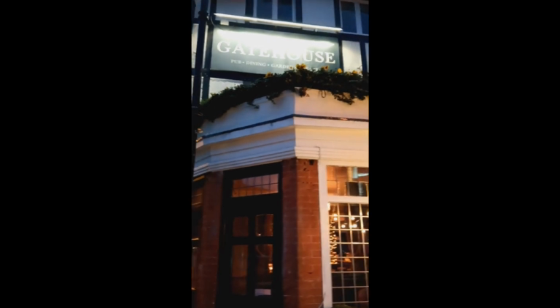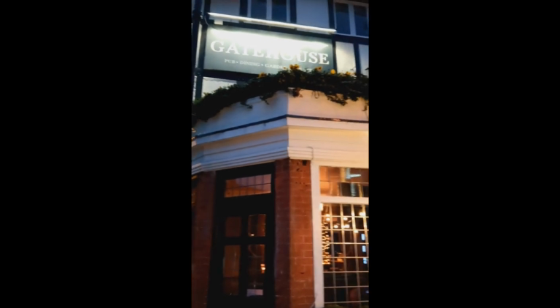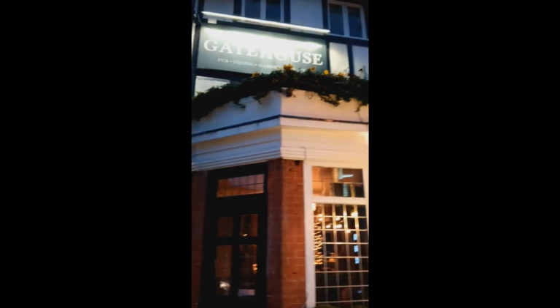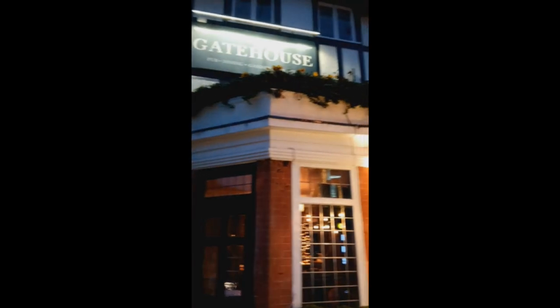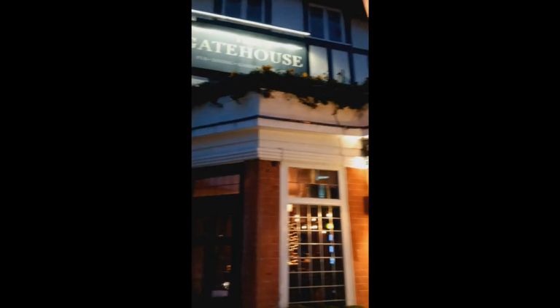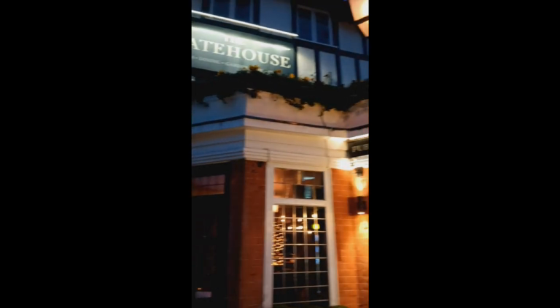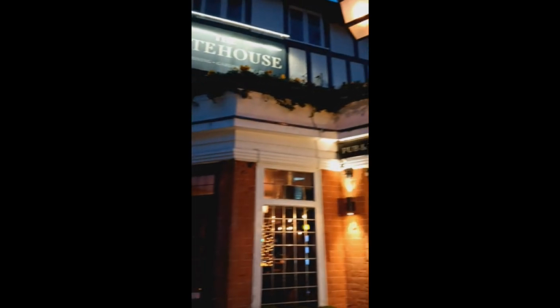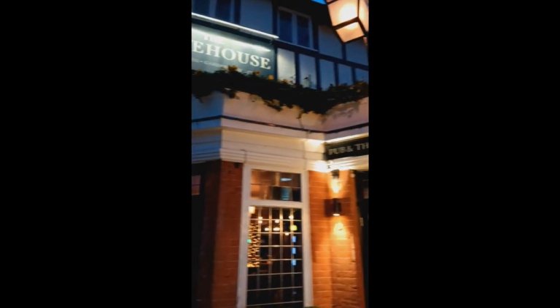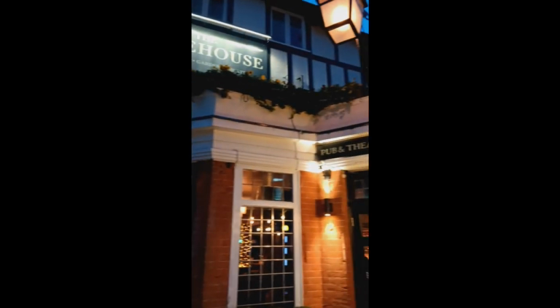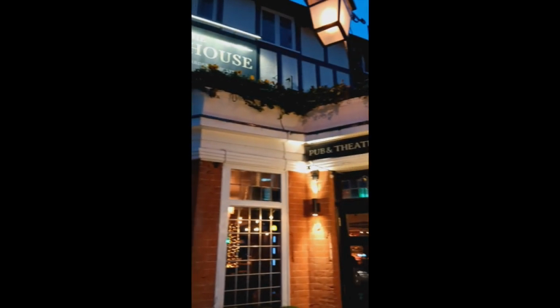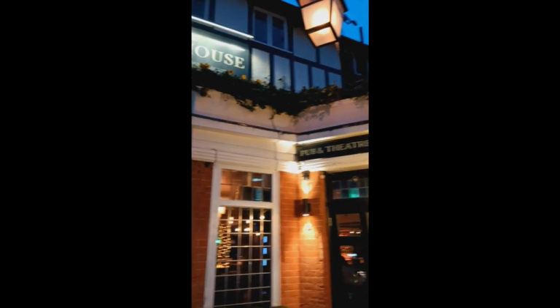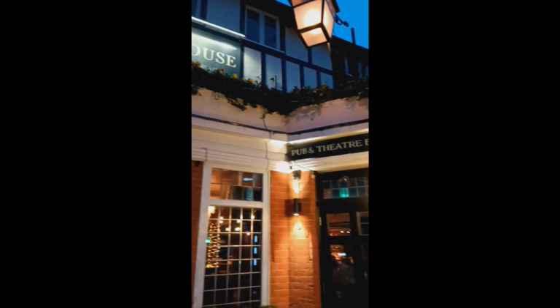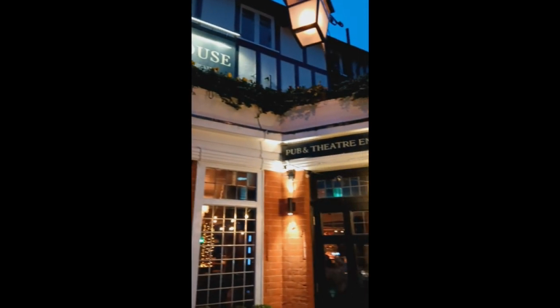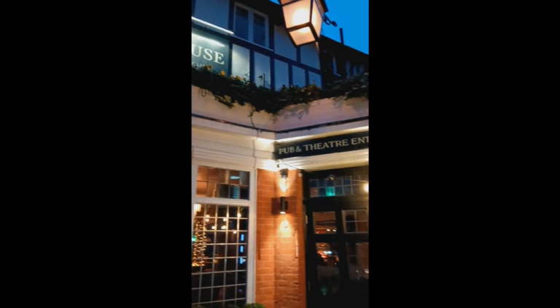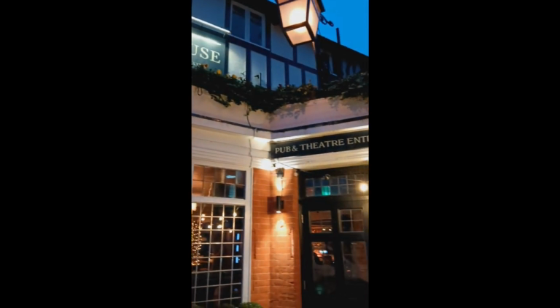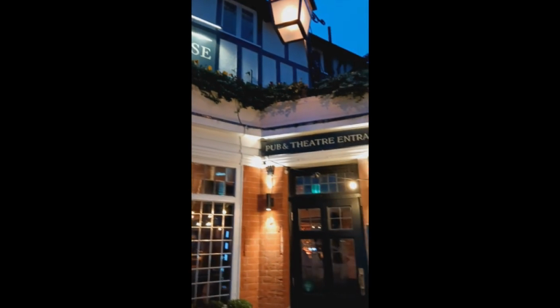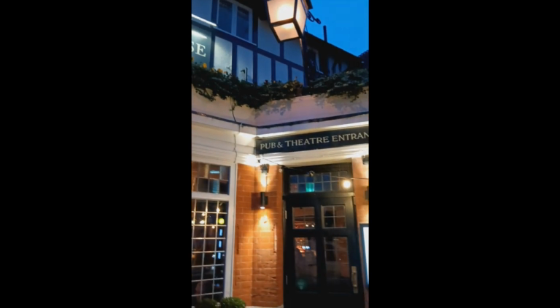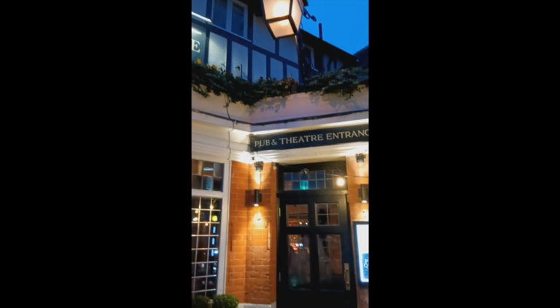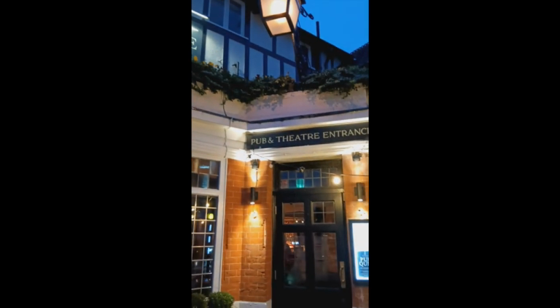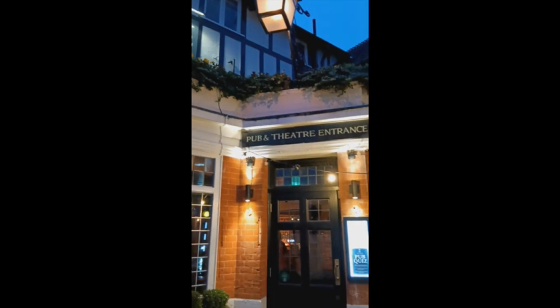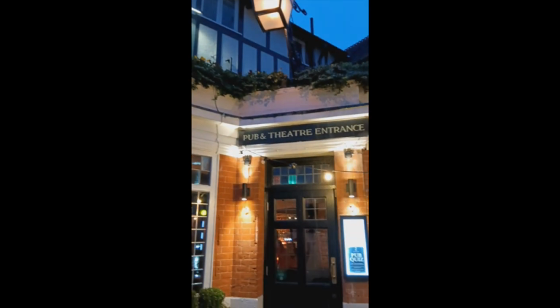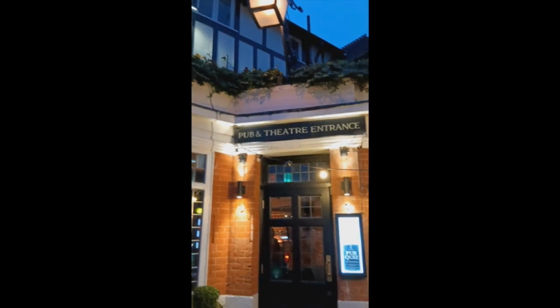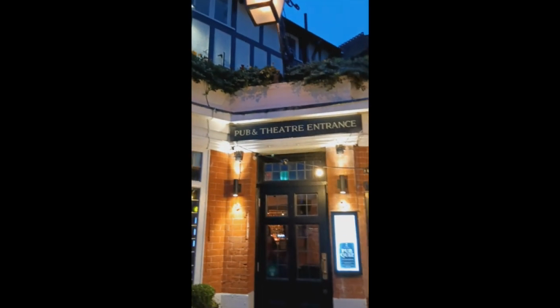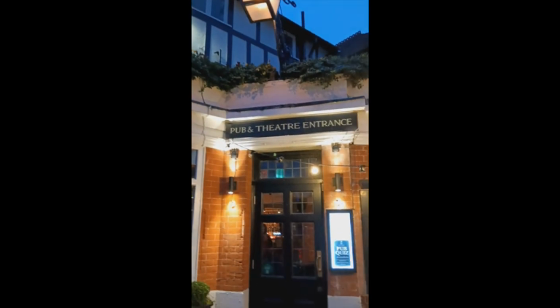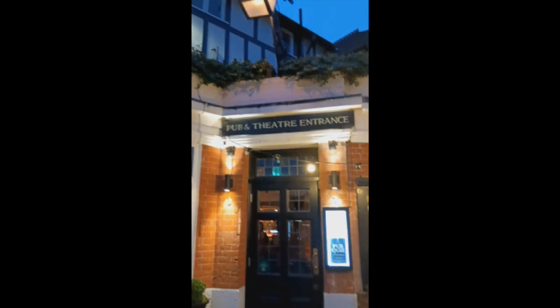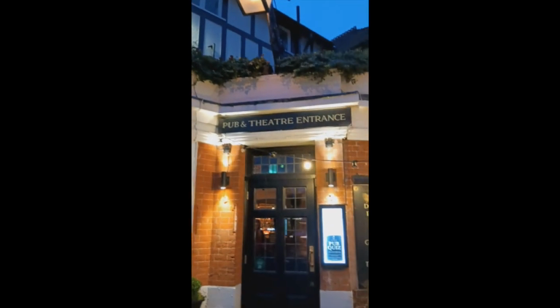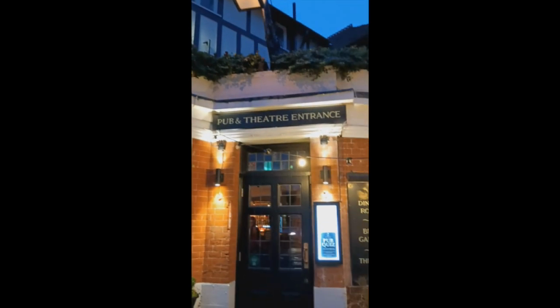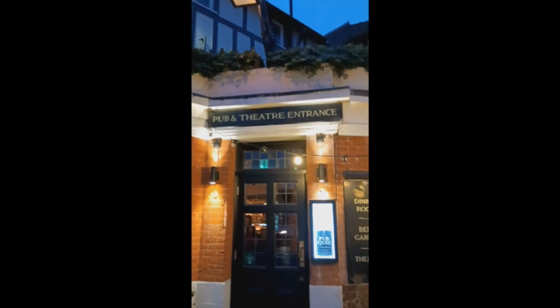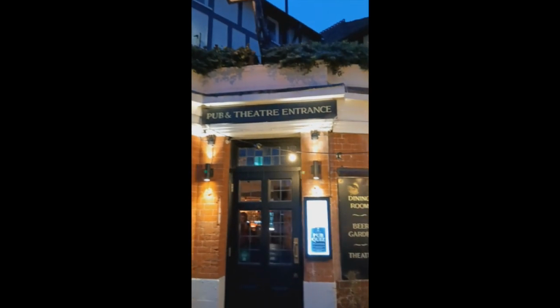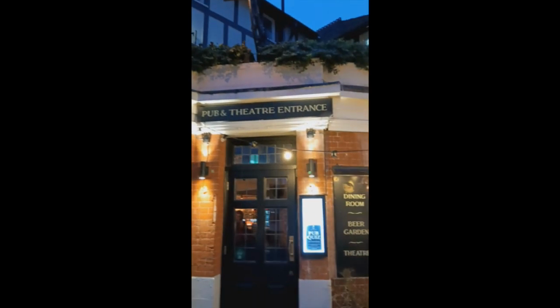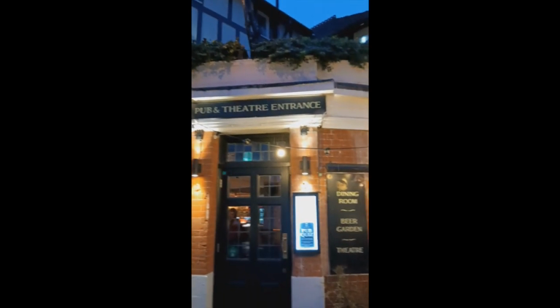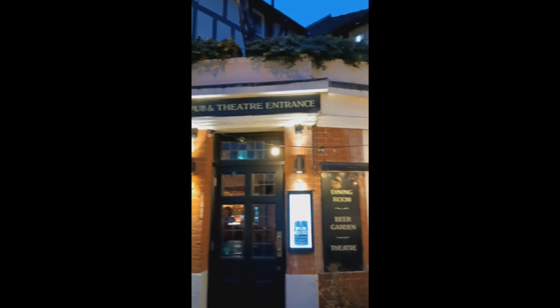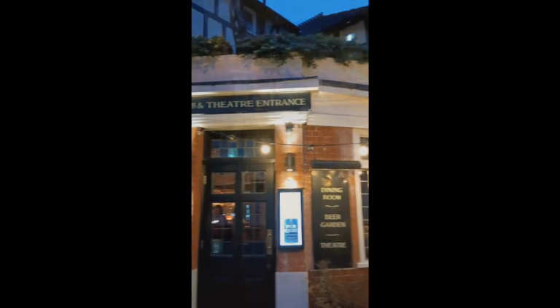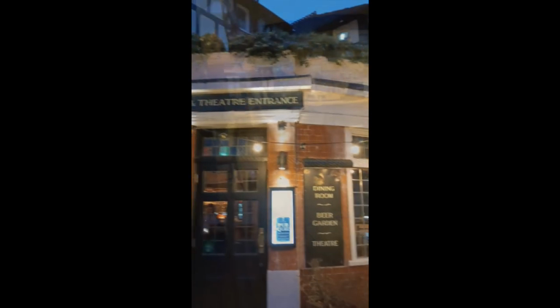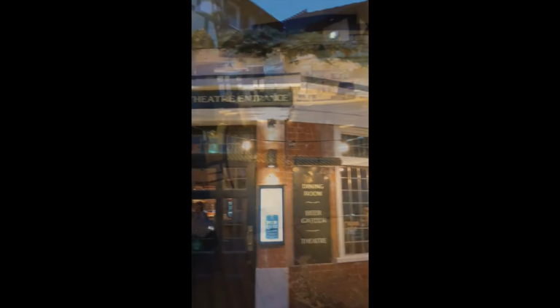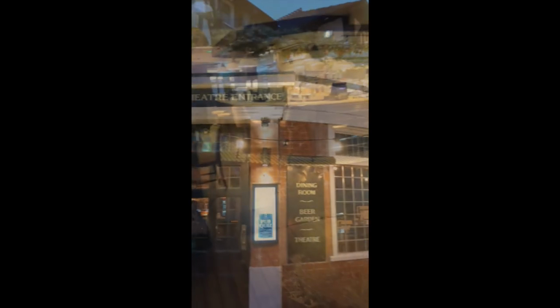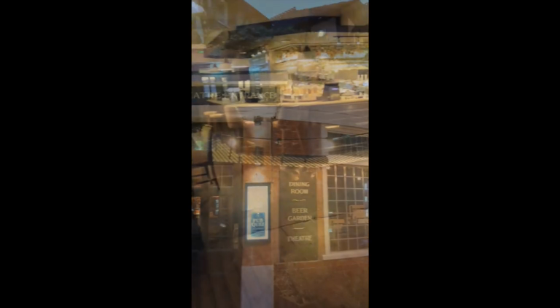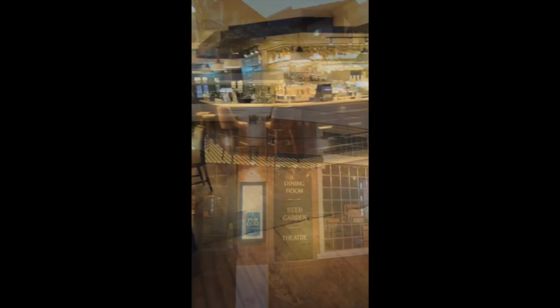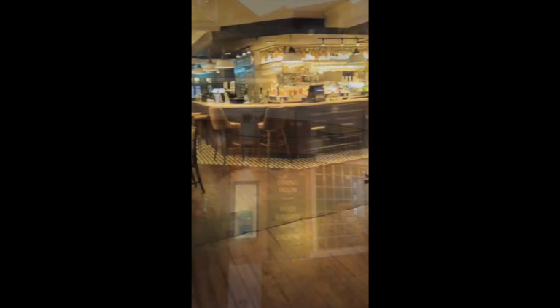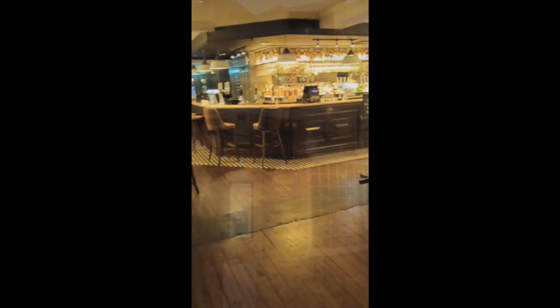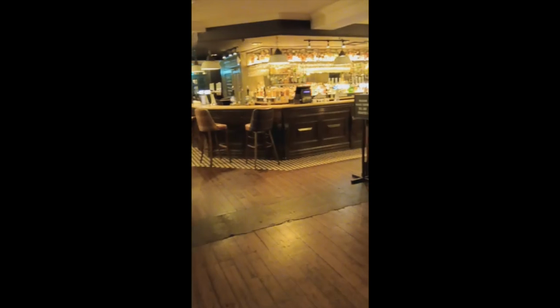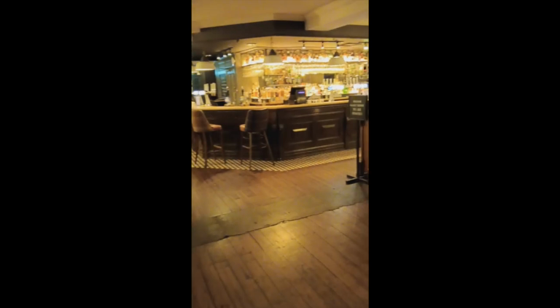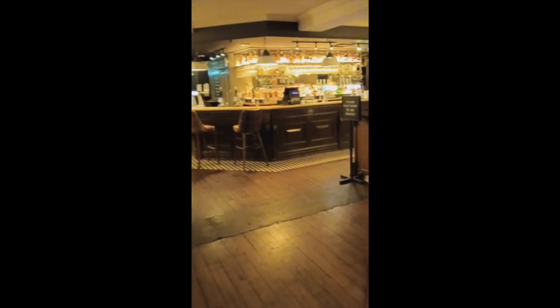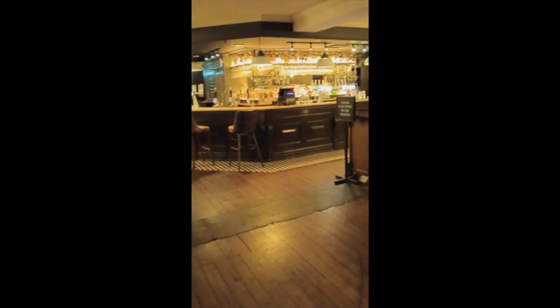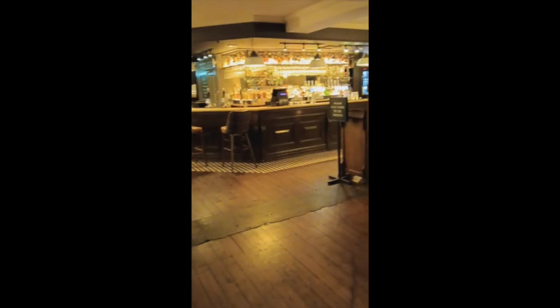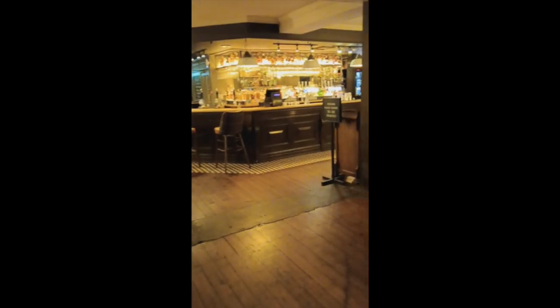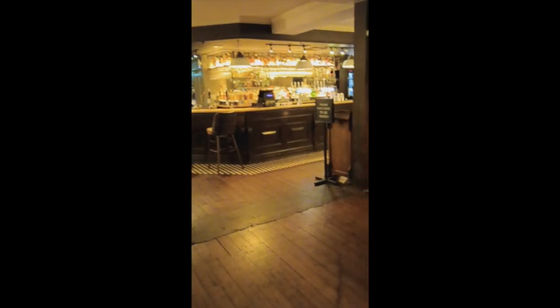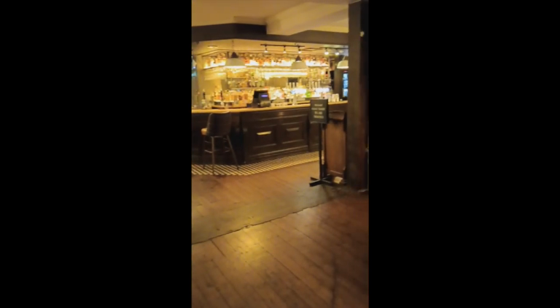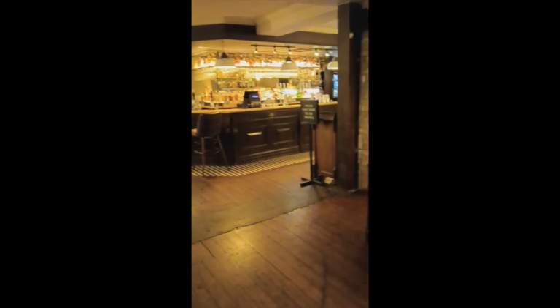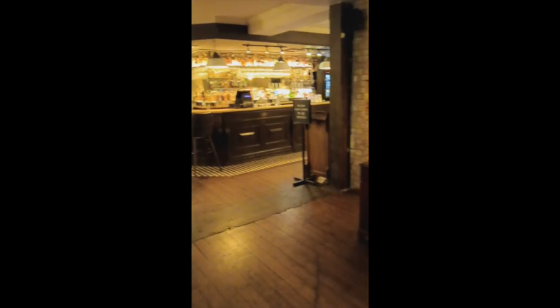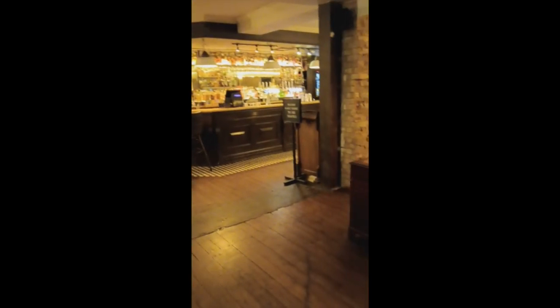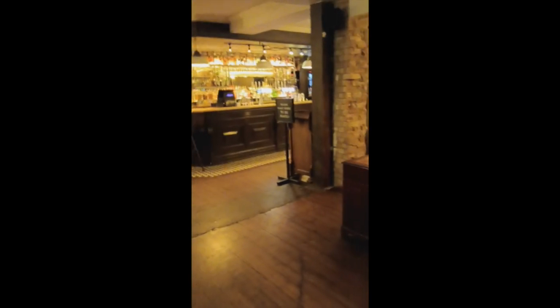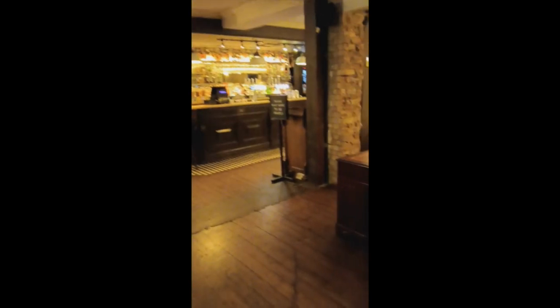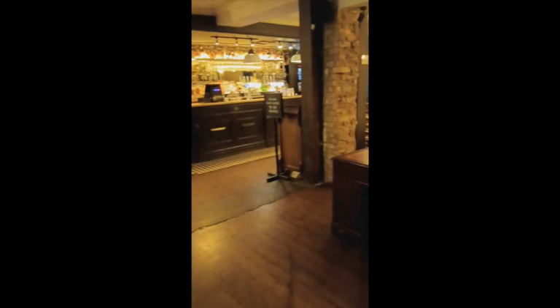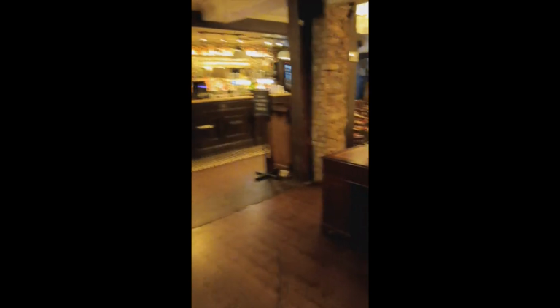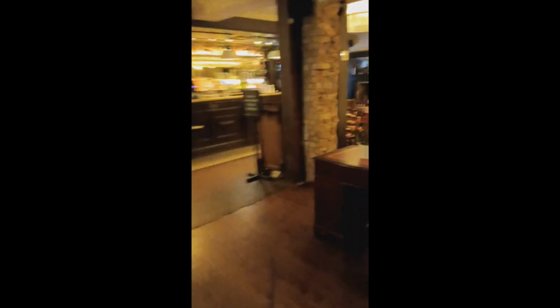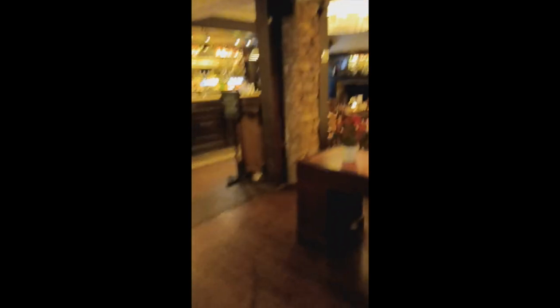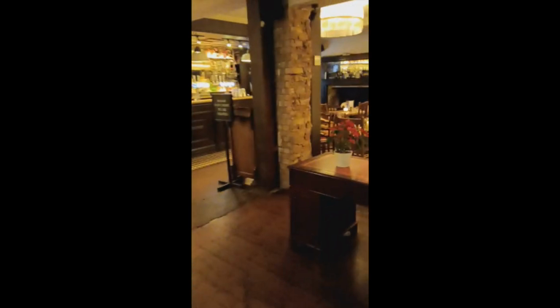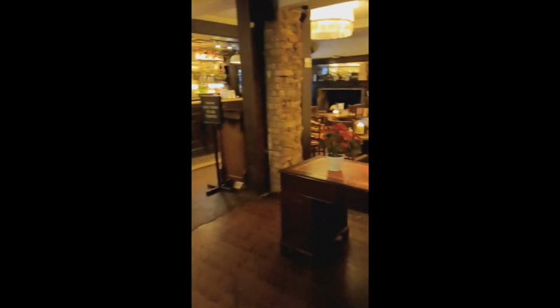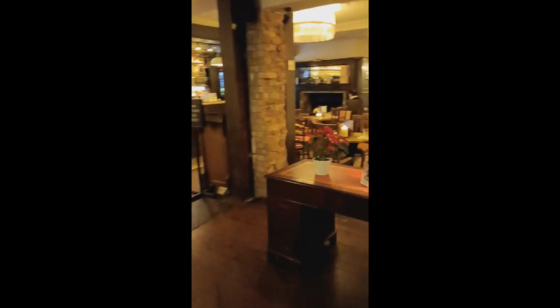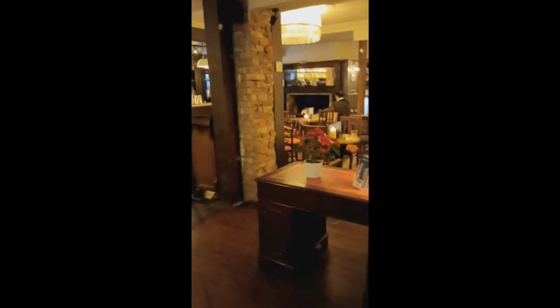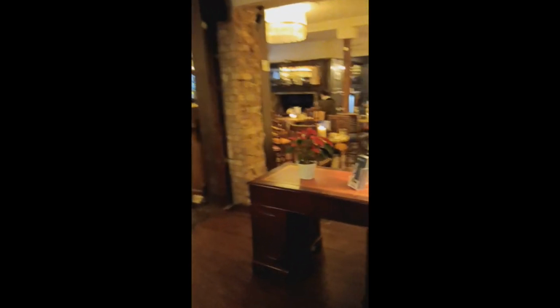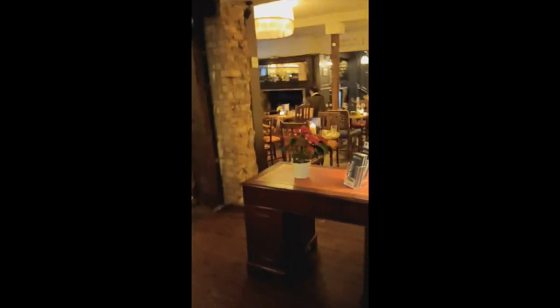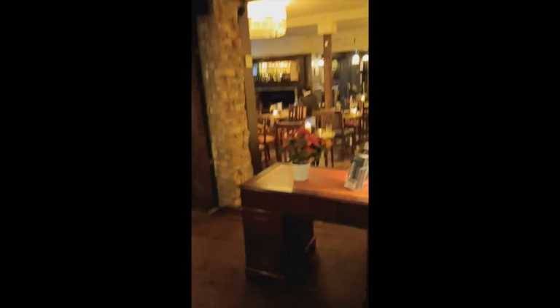Today I'm upstairs at the Gatehouse in Highgate, a fabulous independent theatre with about 100 seats above this lovely pub in North London.